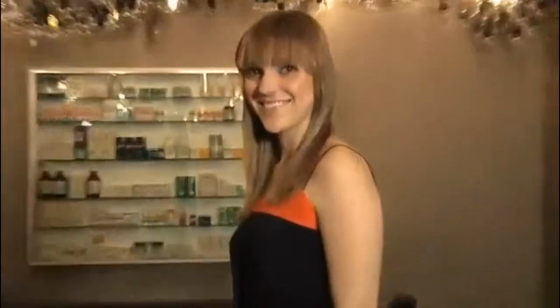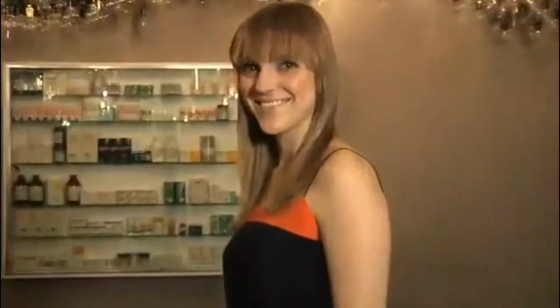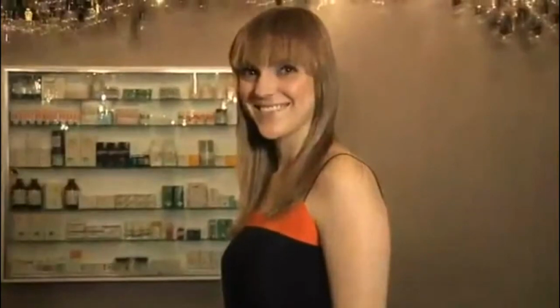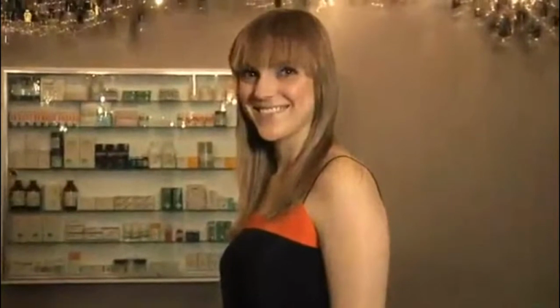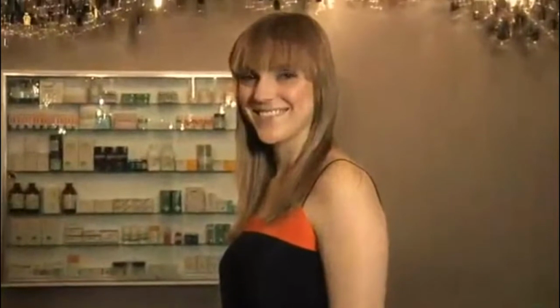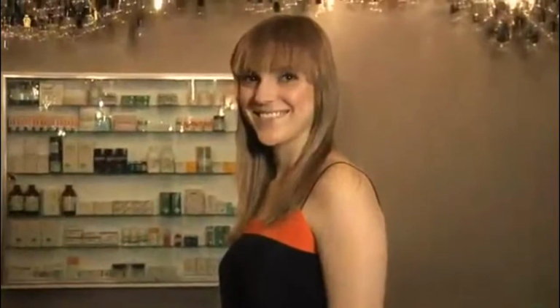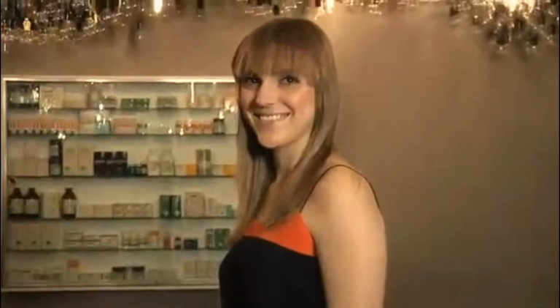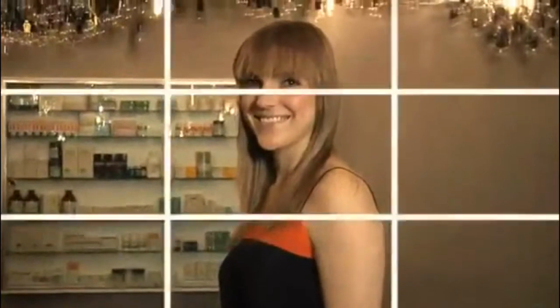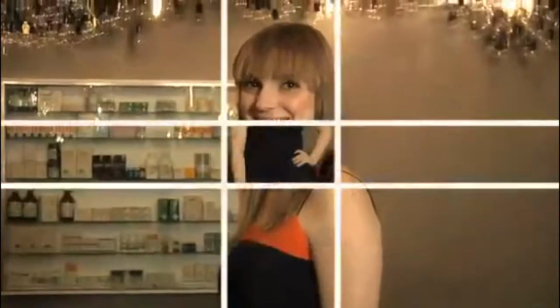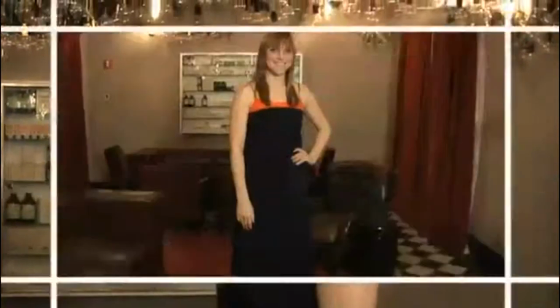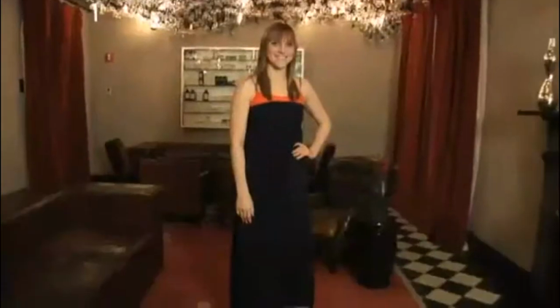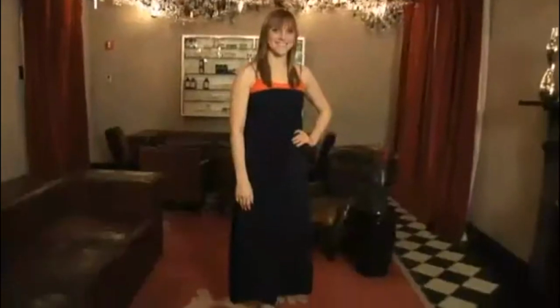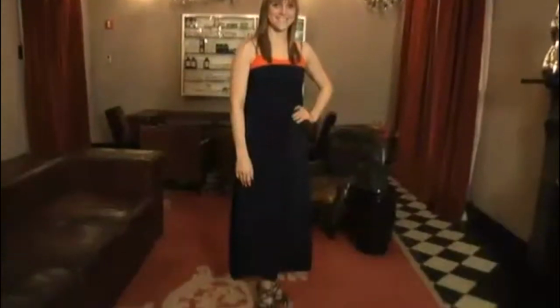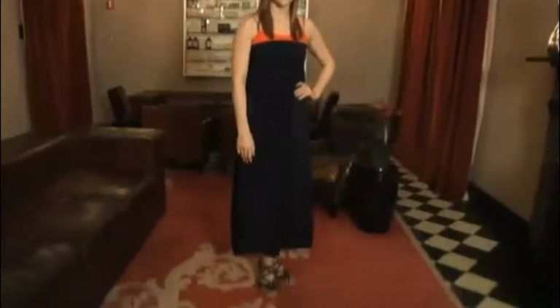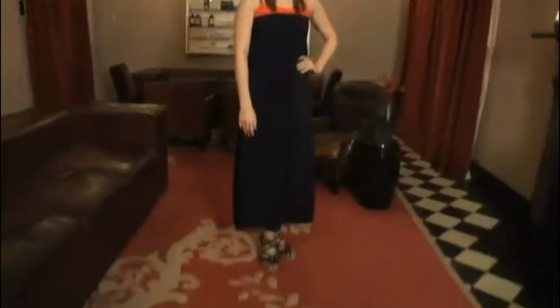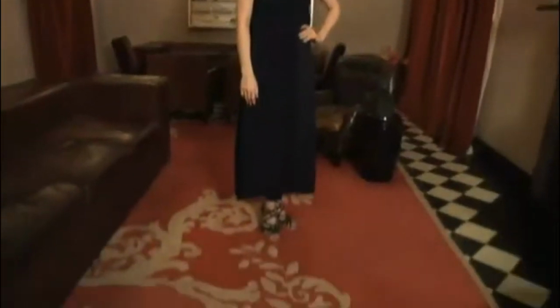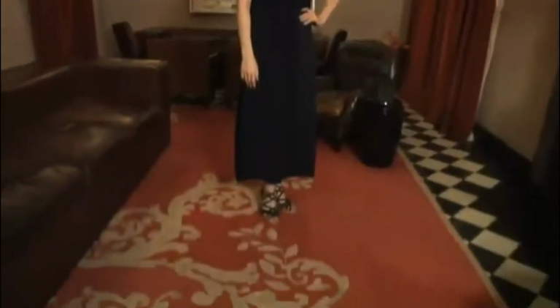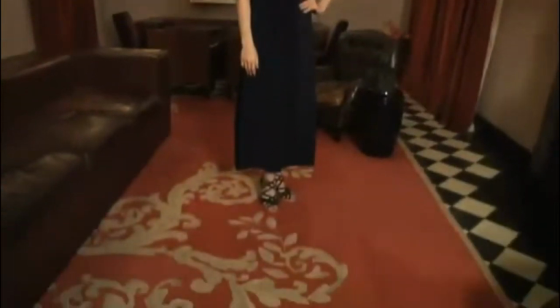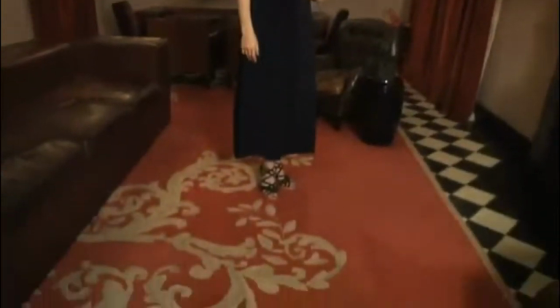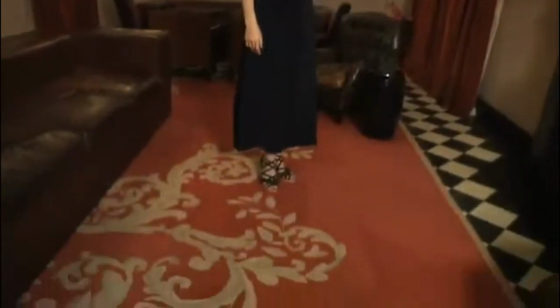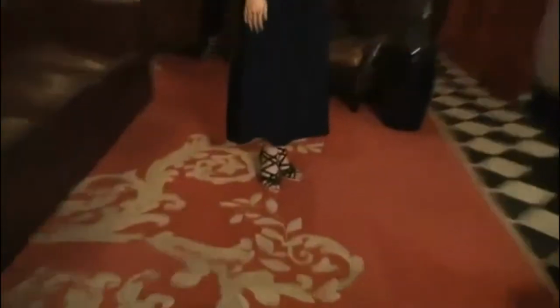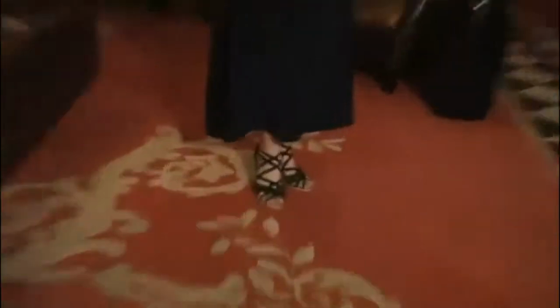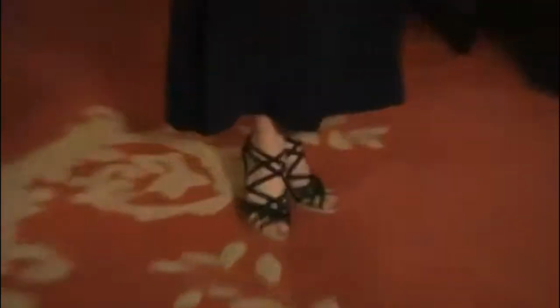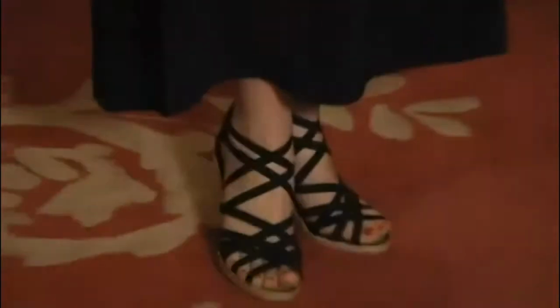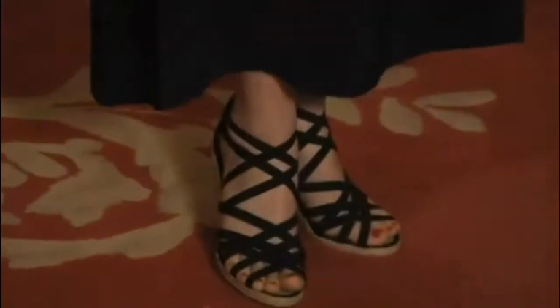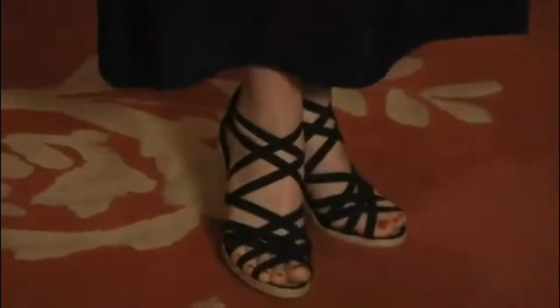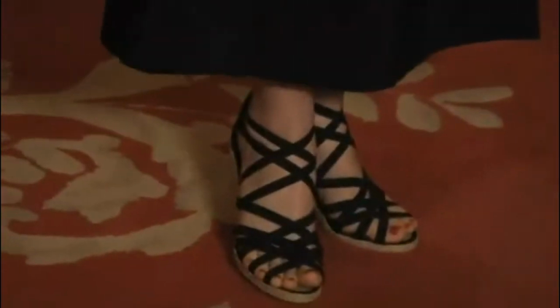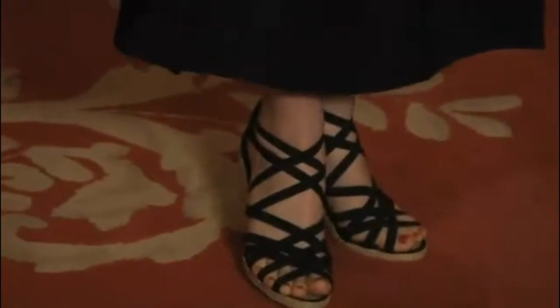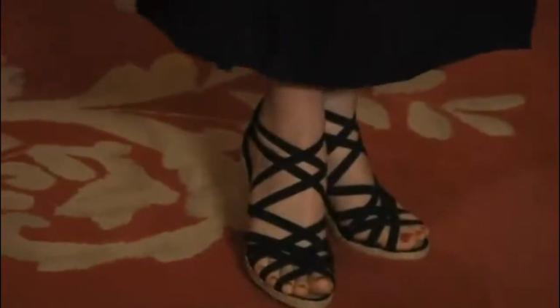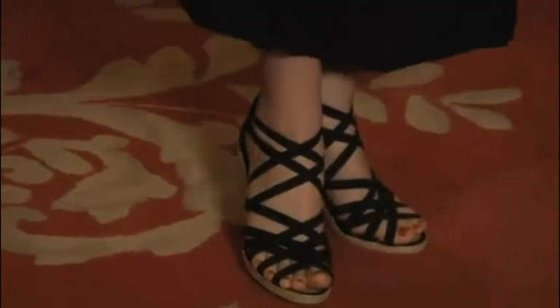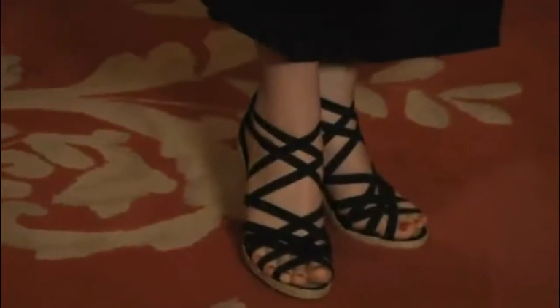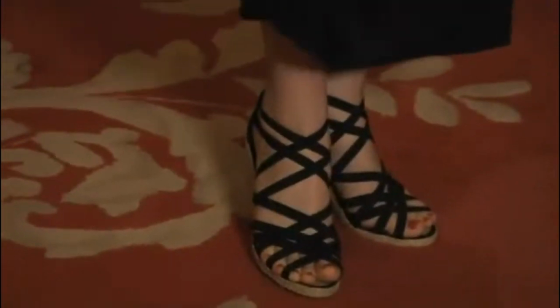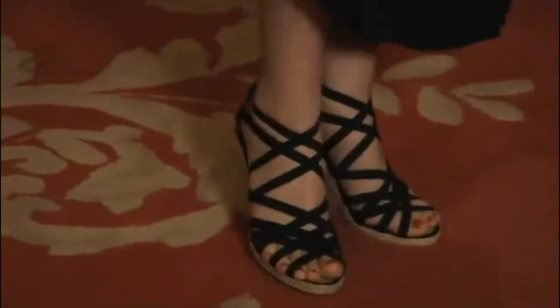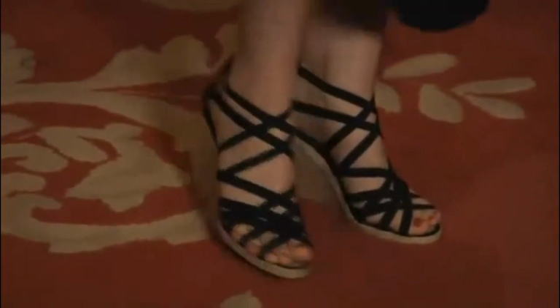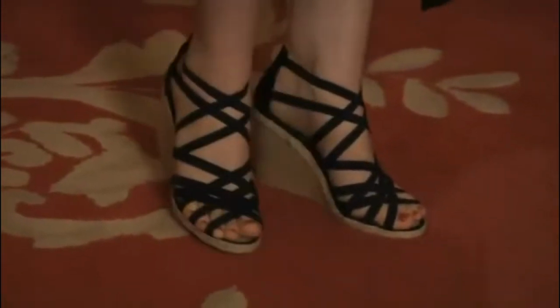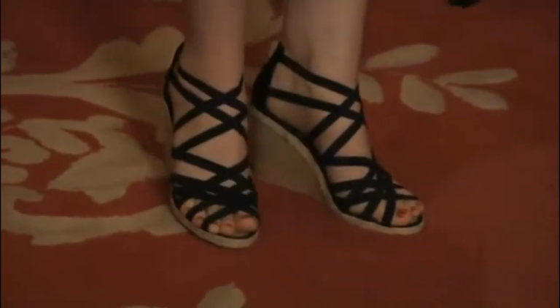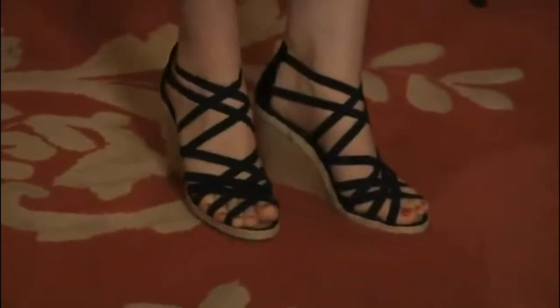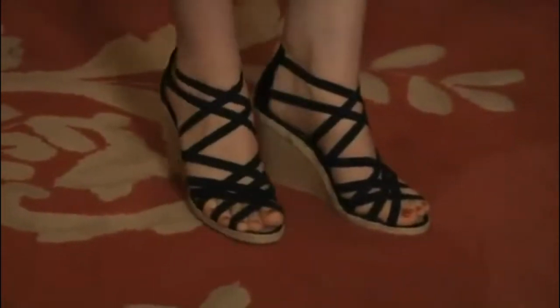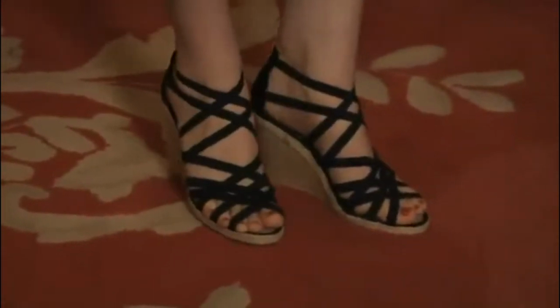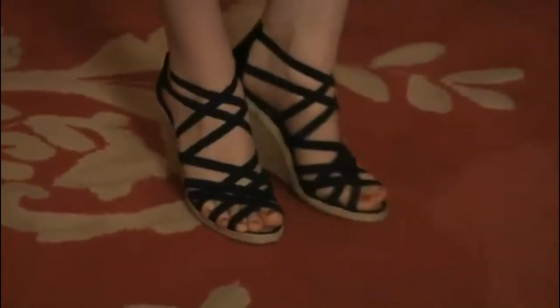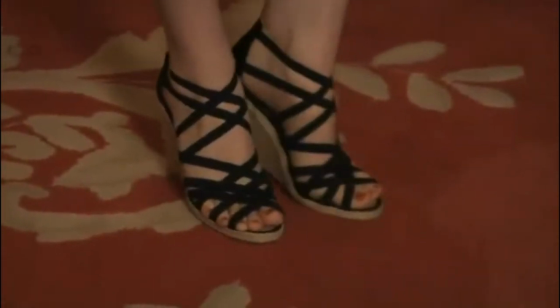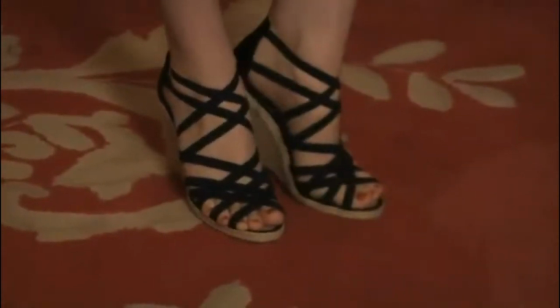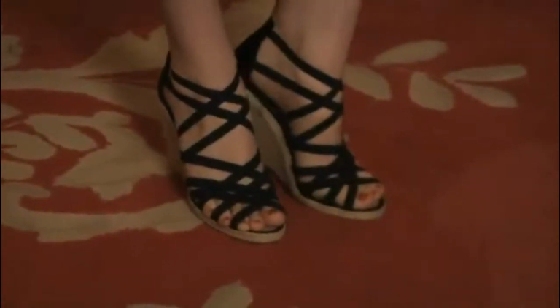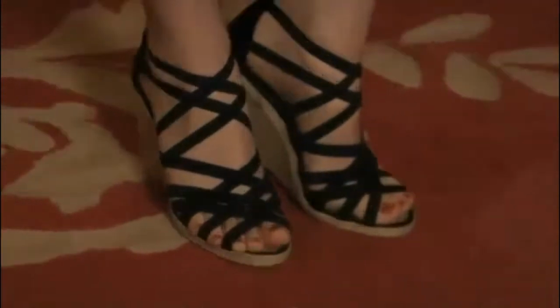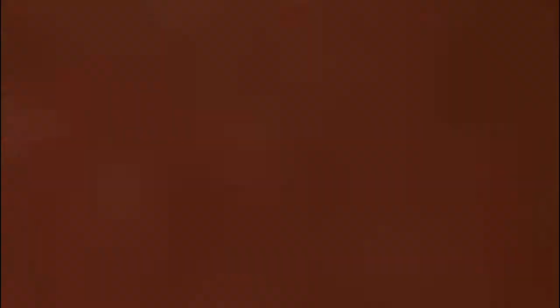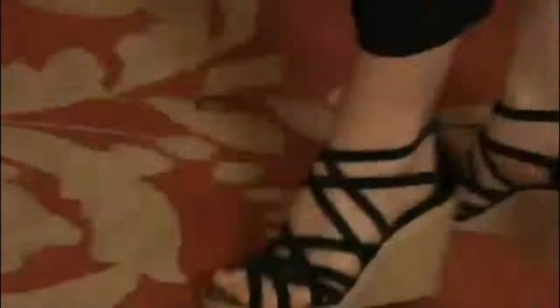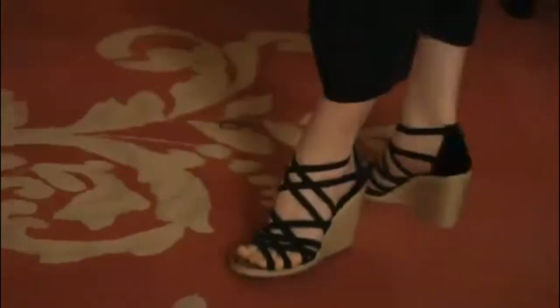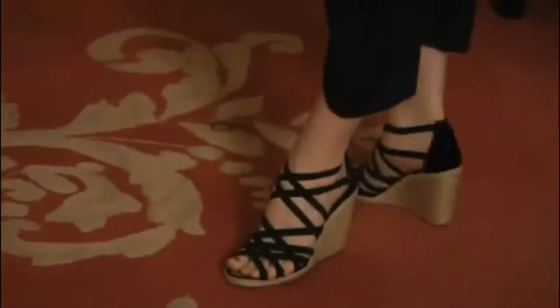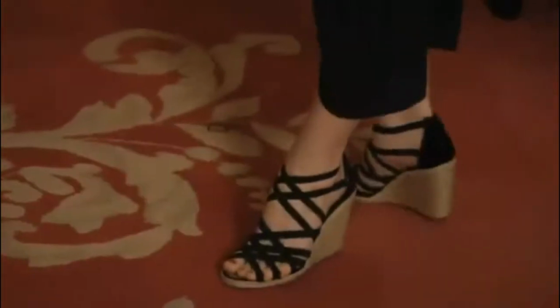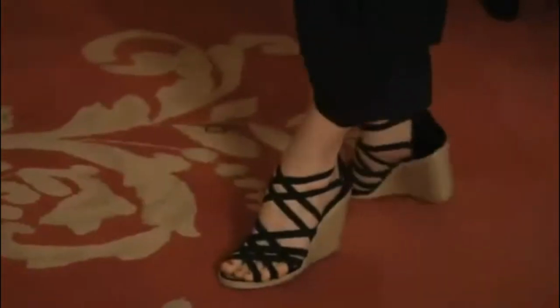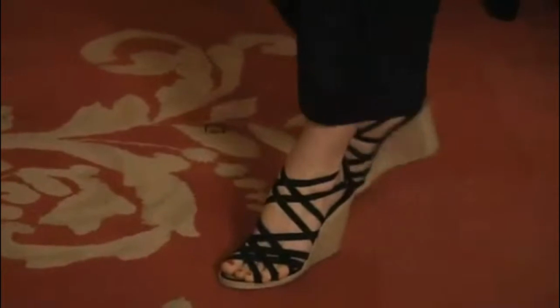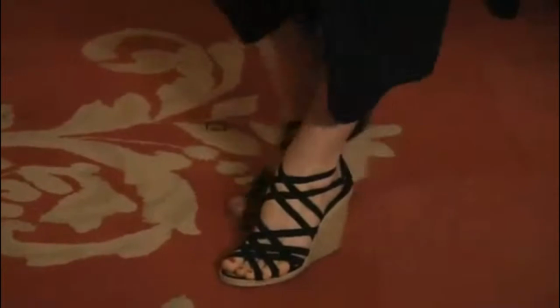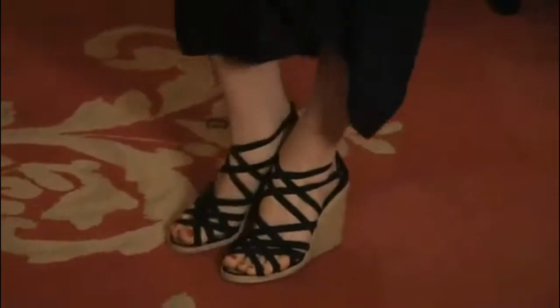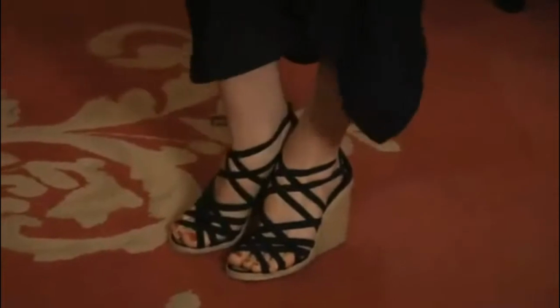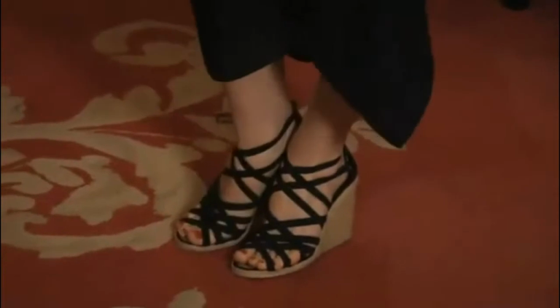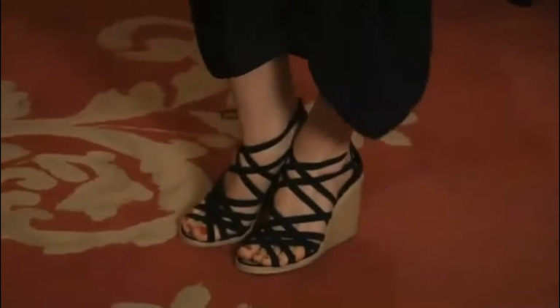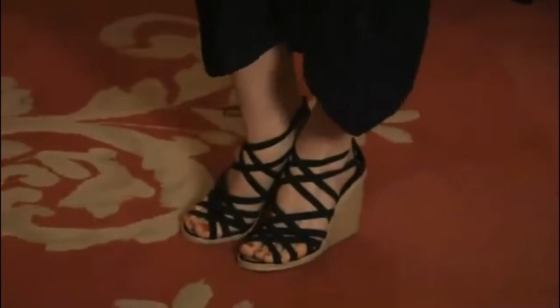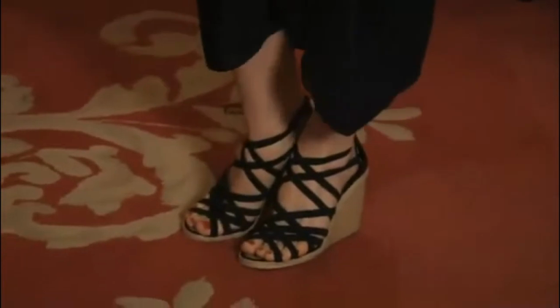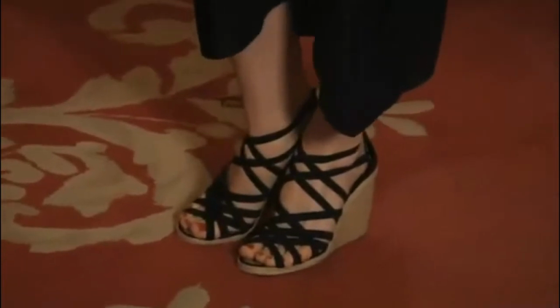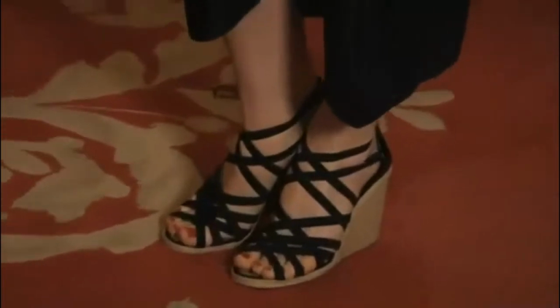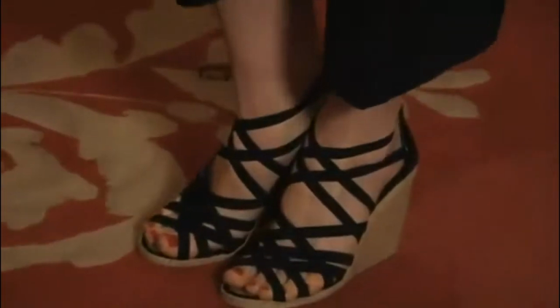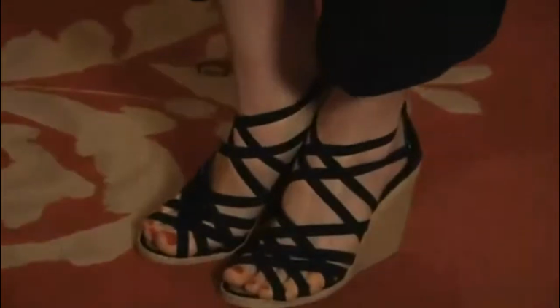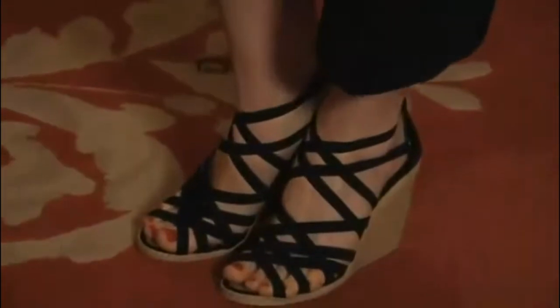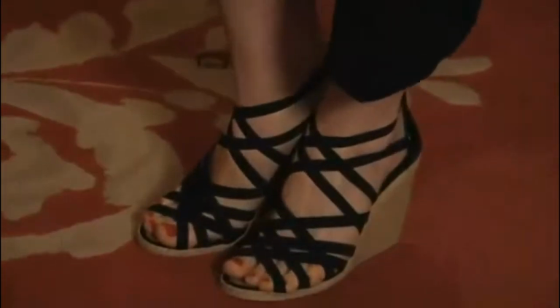Let's talk about the sandals. How great are these wedges? I walk around the city all over in wedges — they're comfortable yet chic.